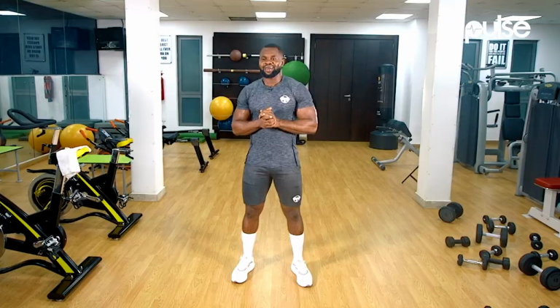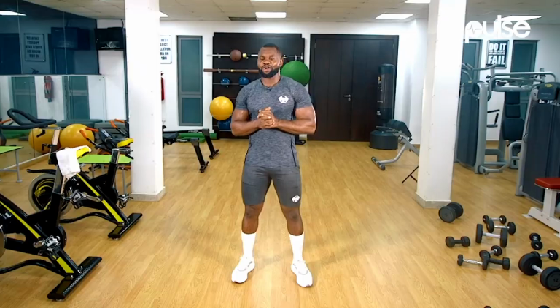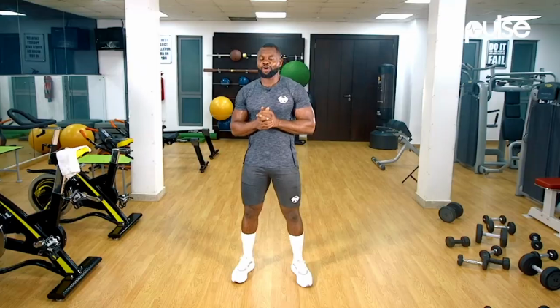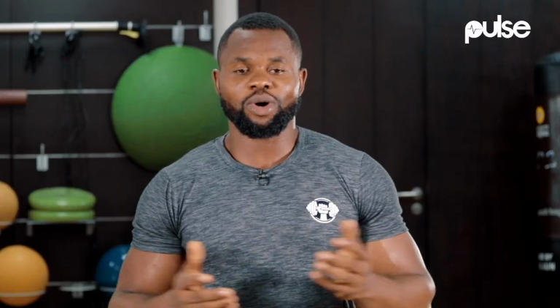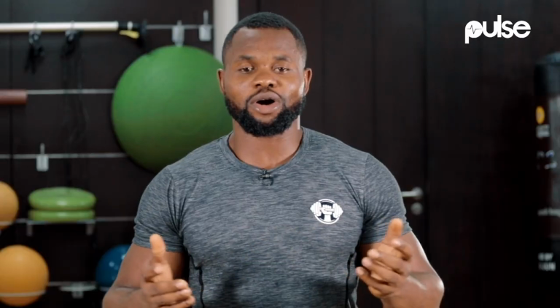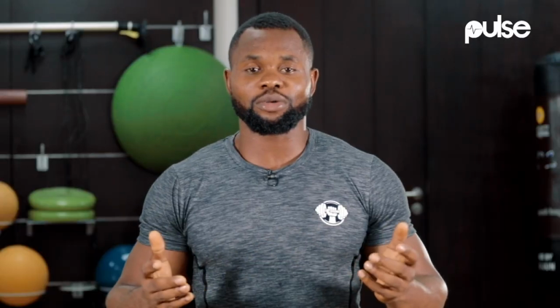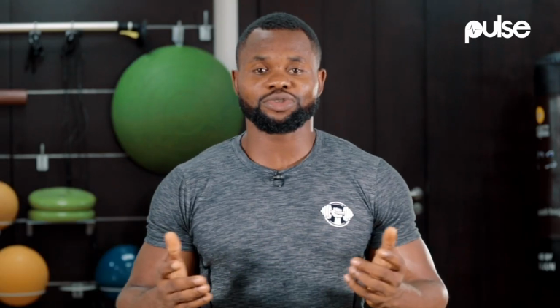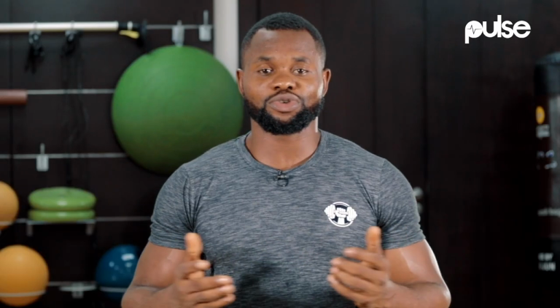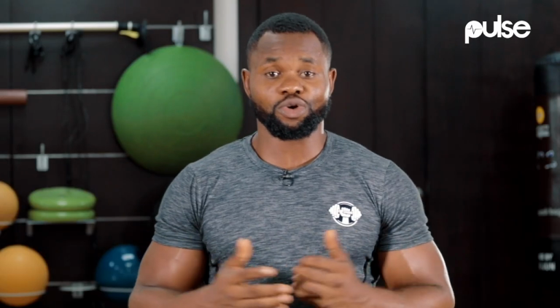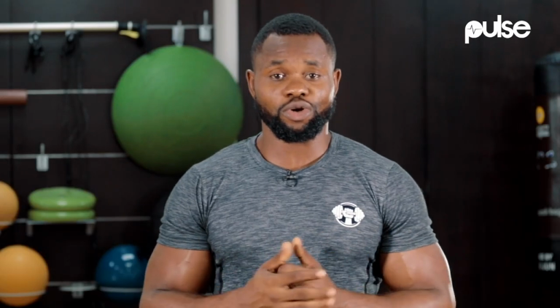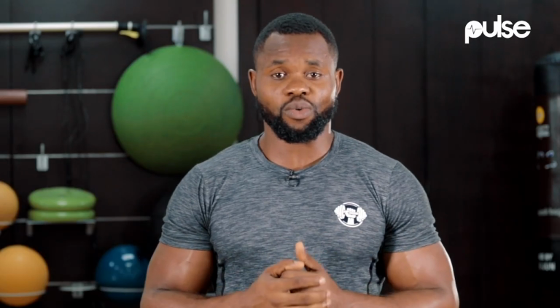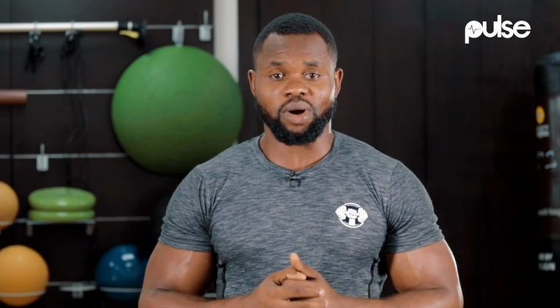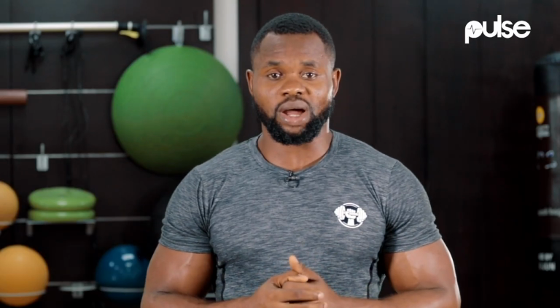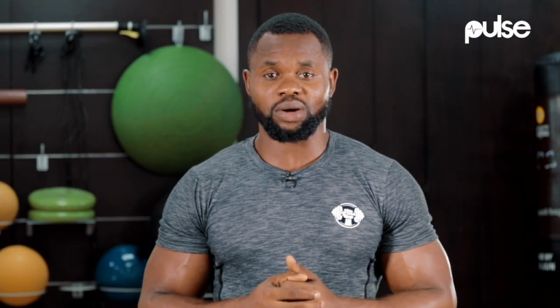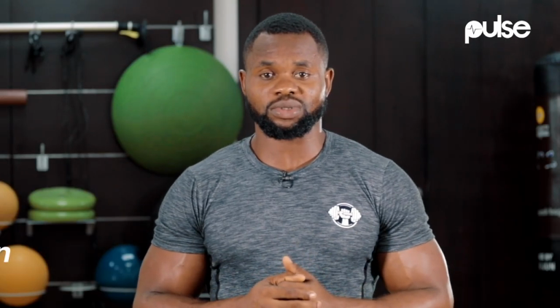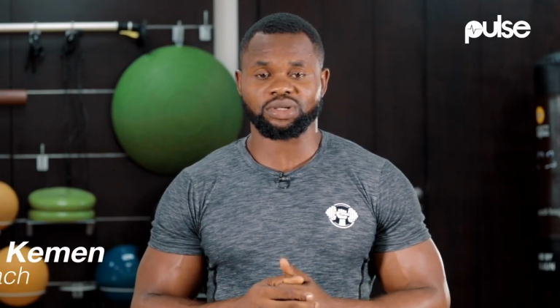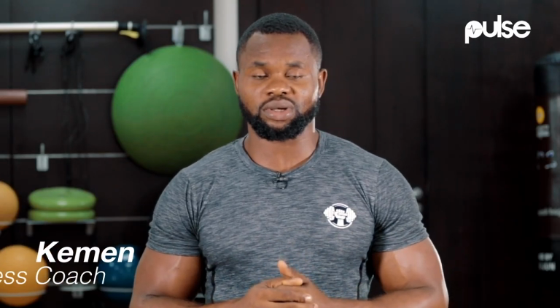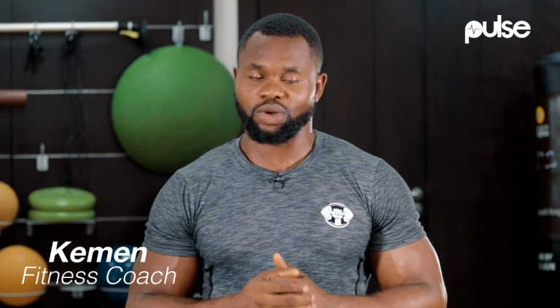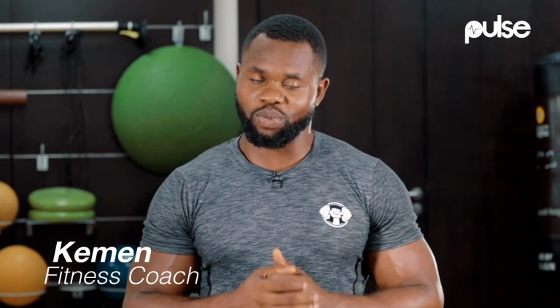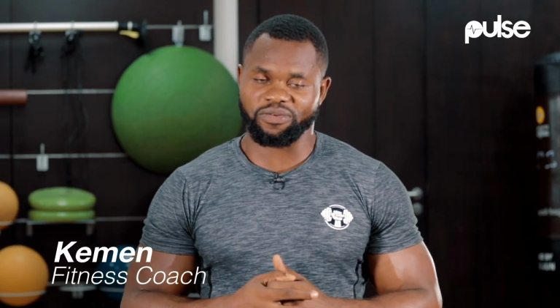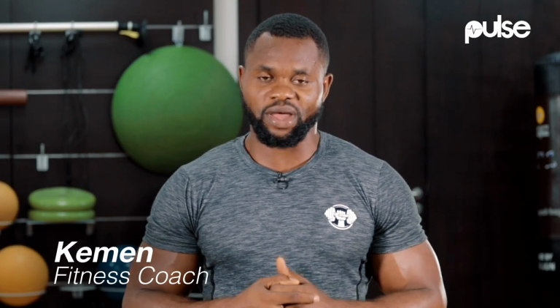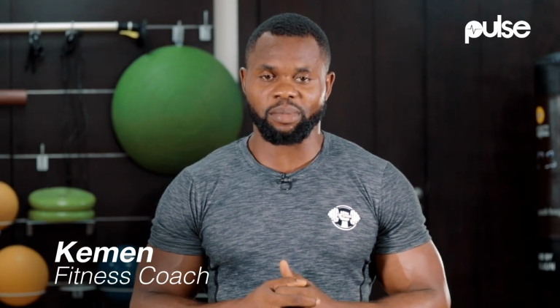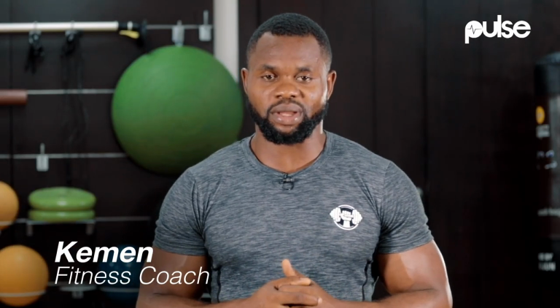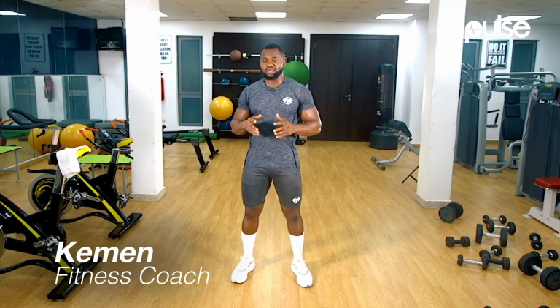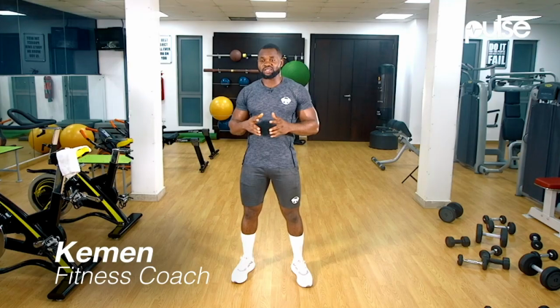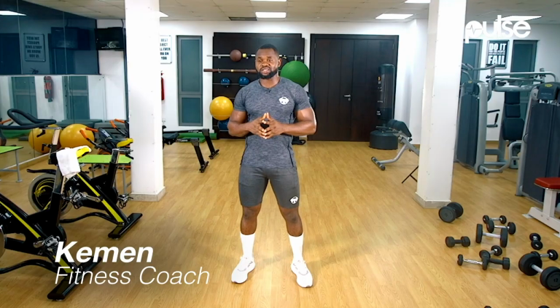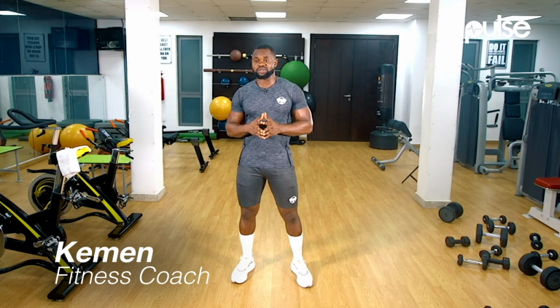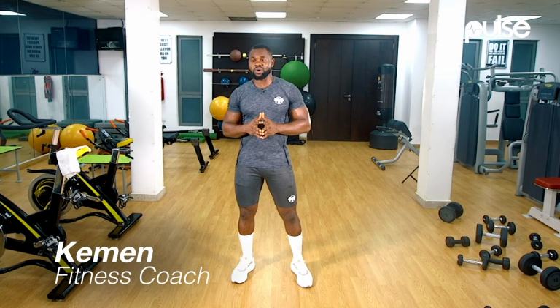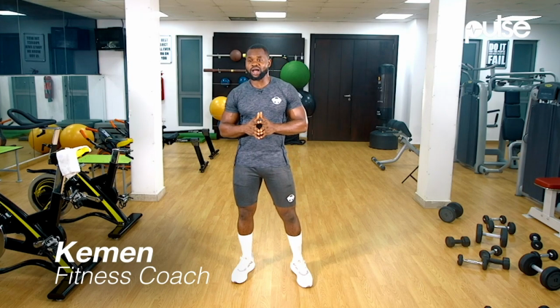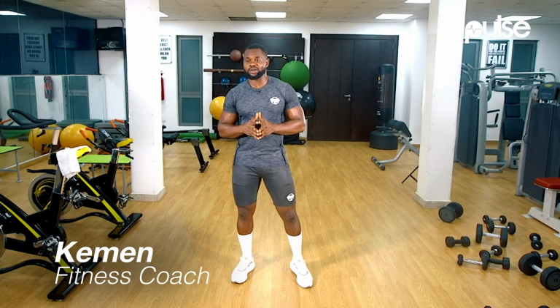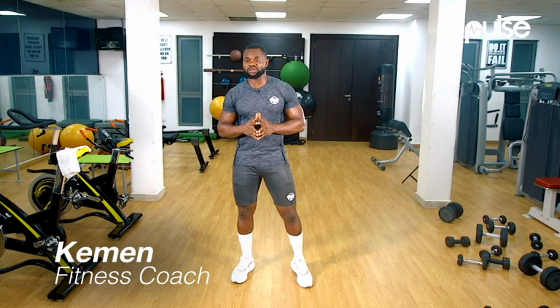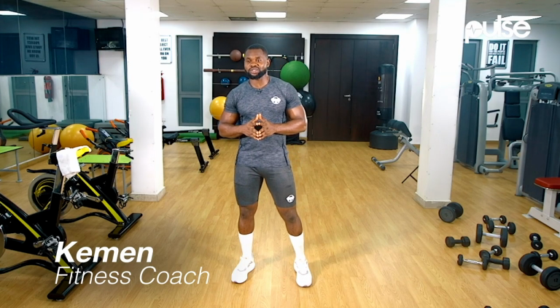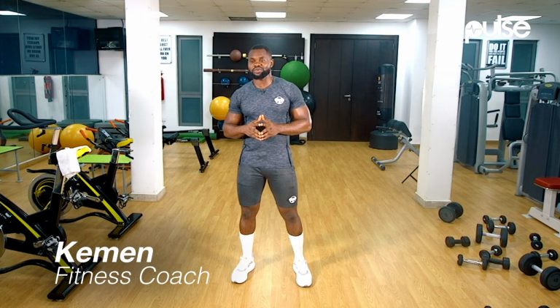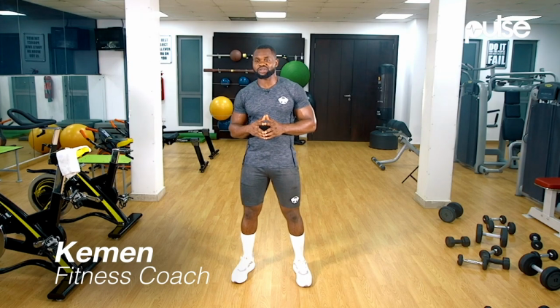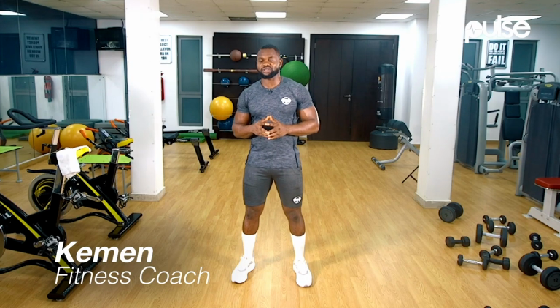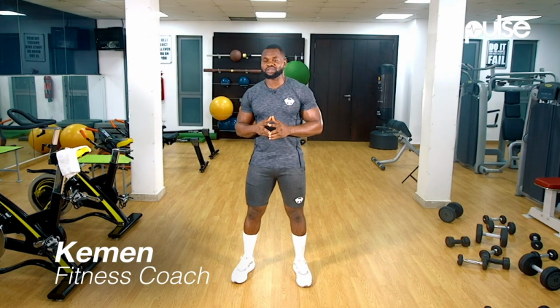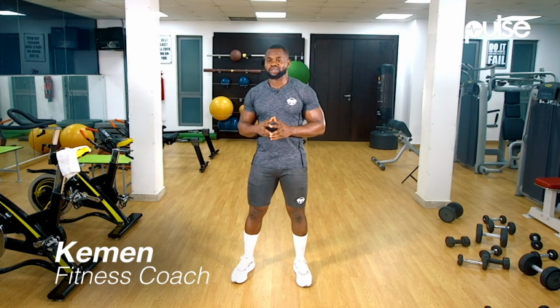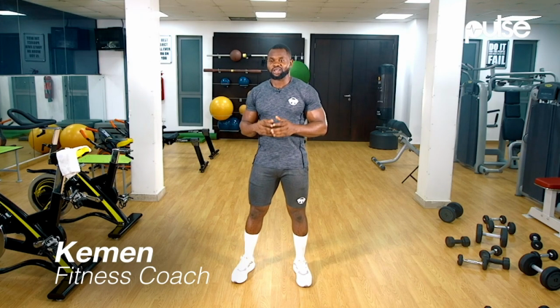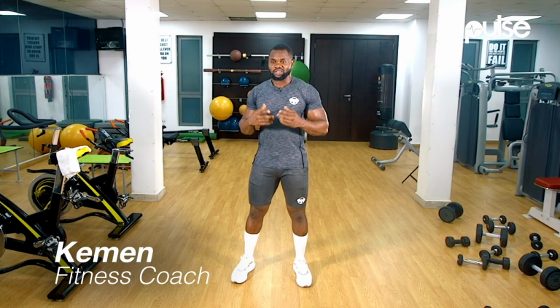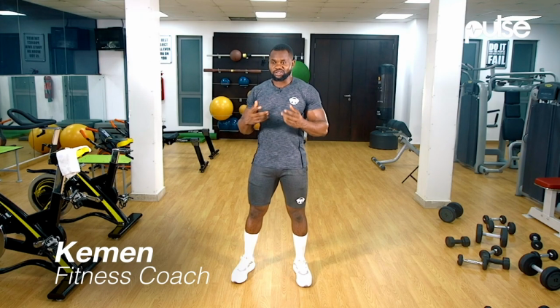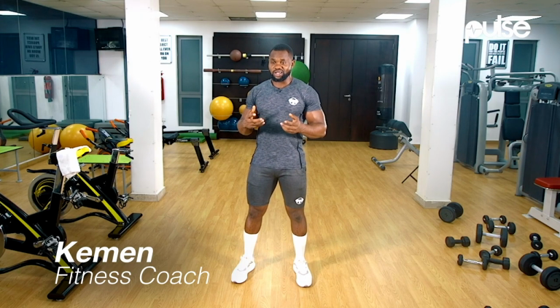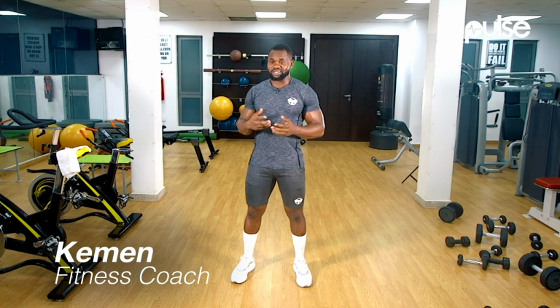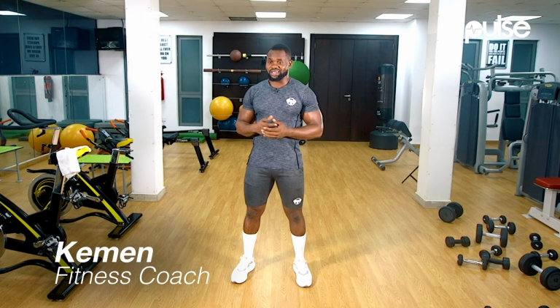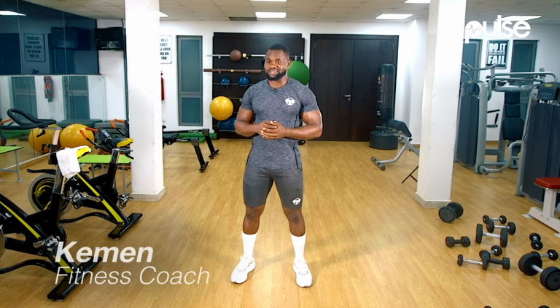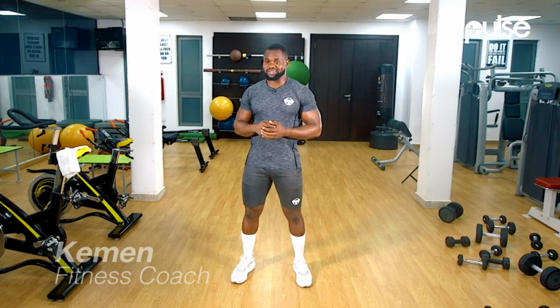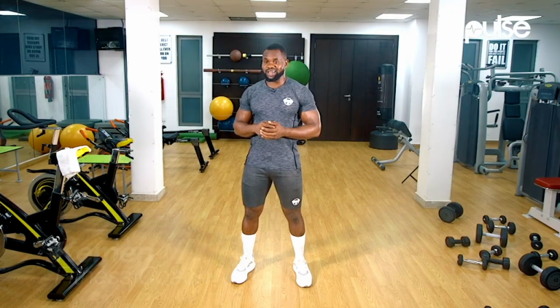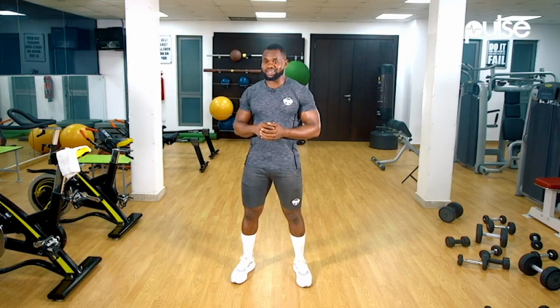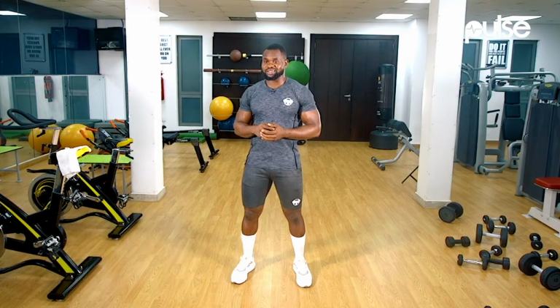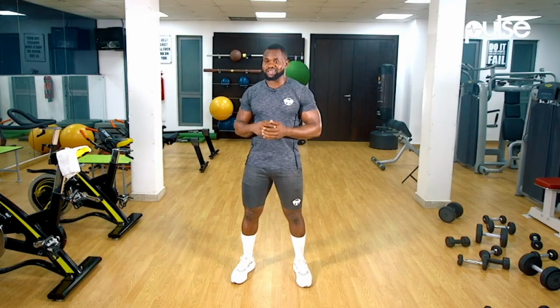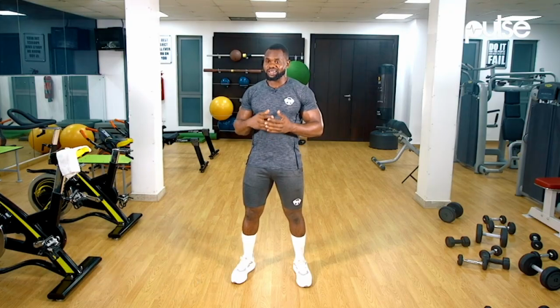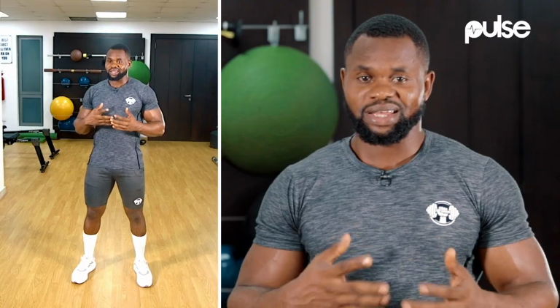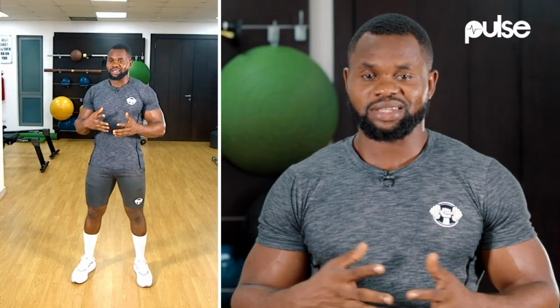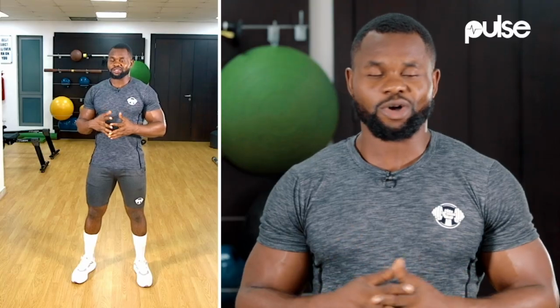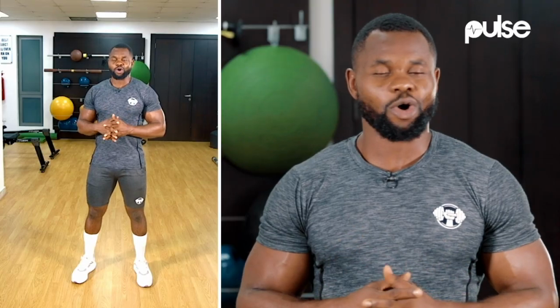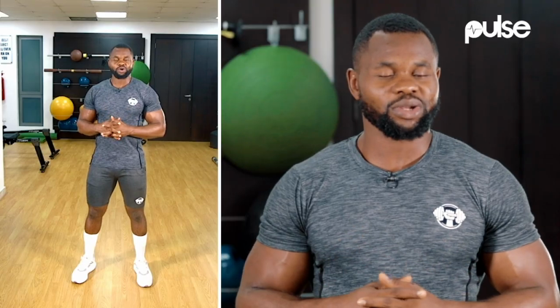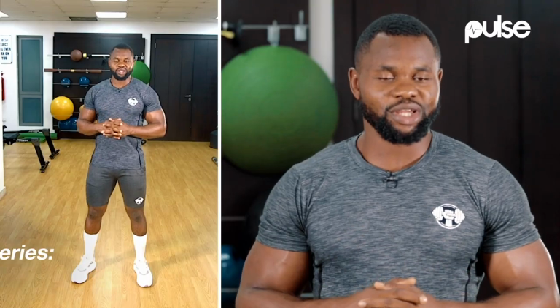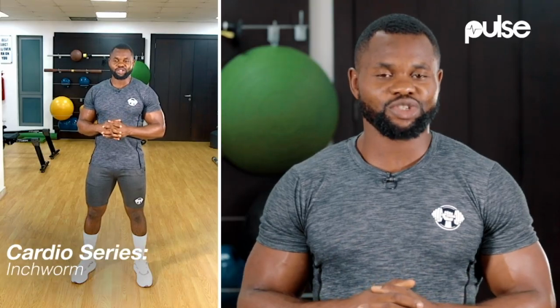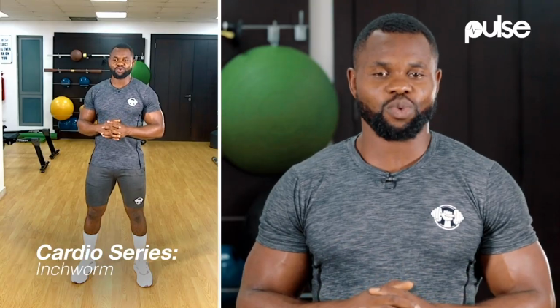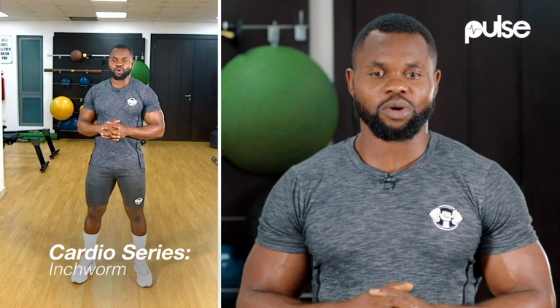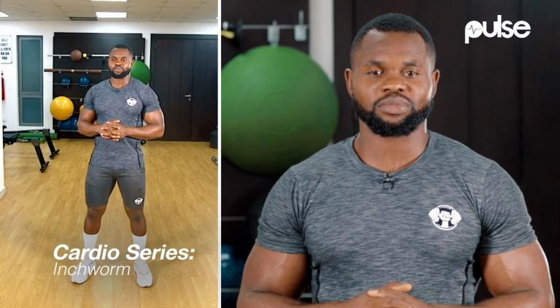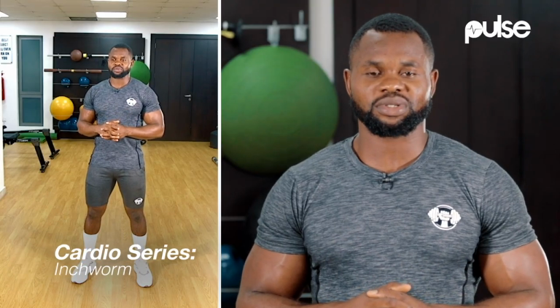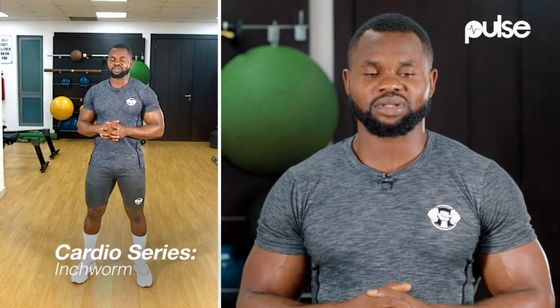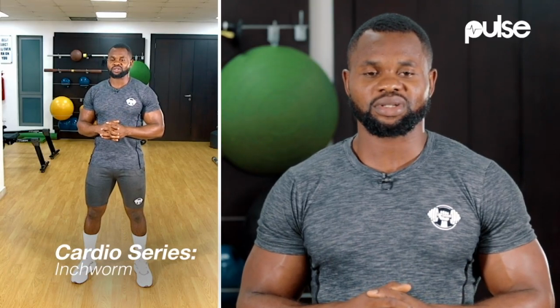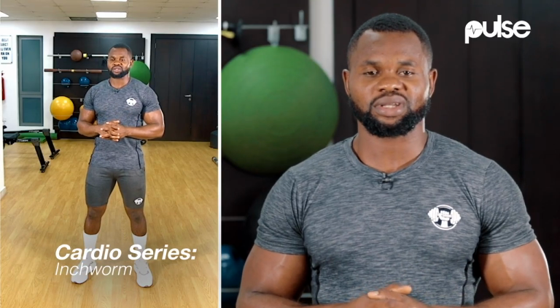Hello and welcome to Know Your Workout with Kemen. This is our cardio series. Today's exercise is called Inchworms.